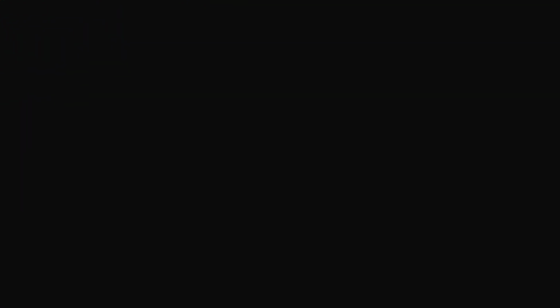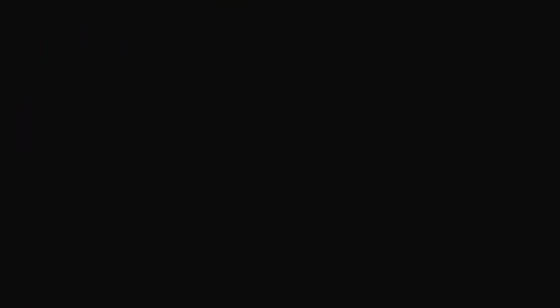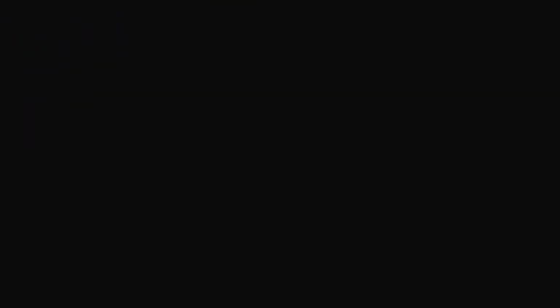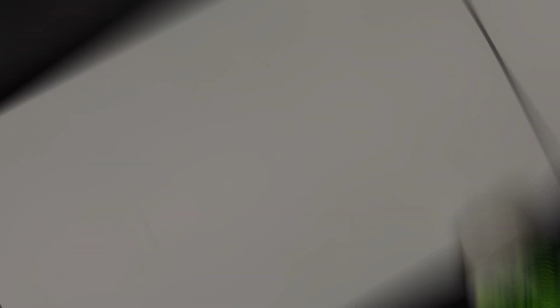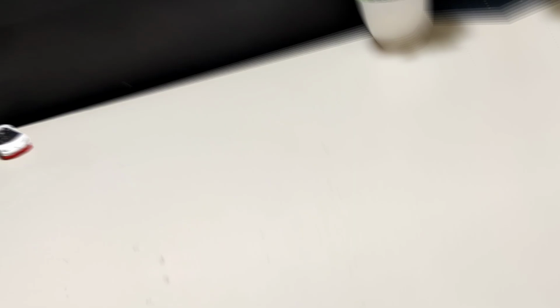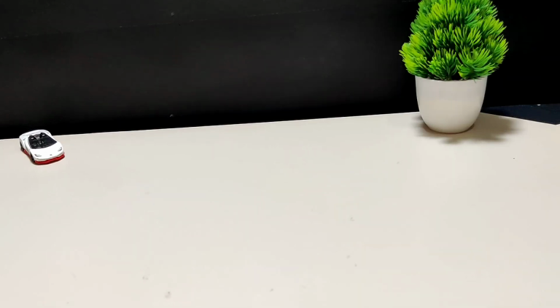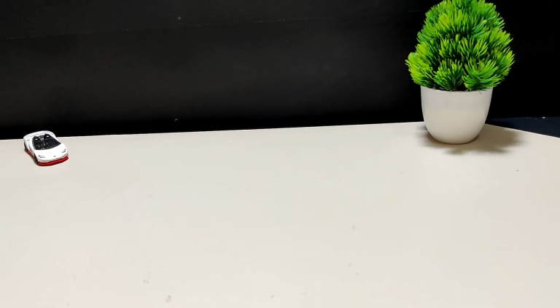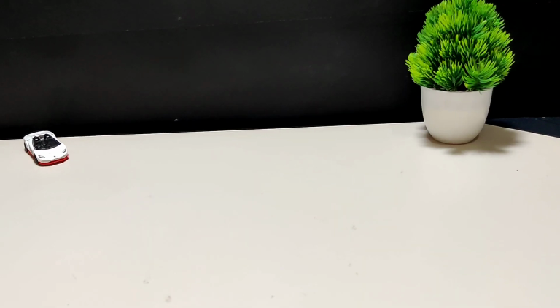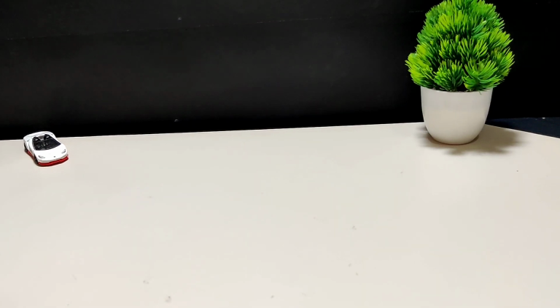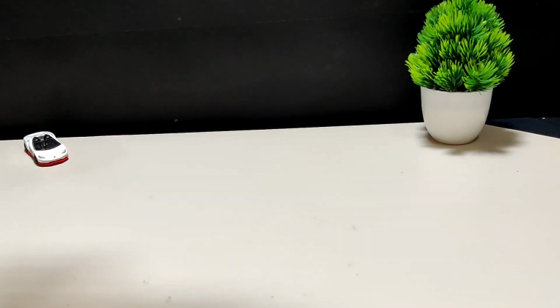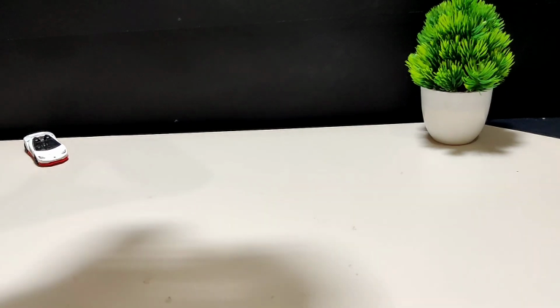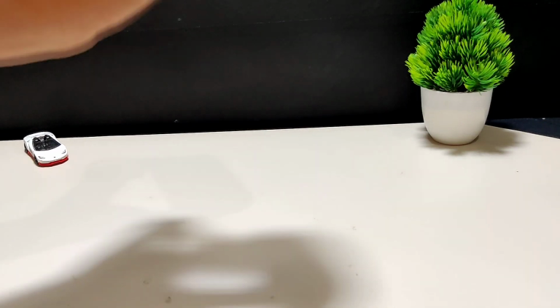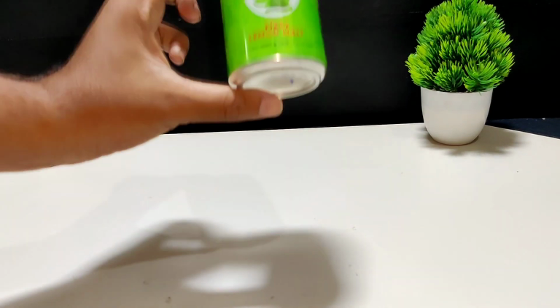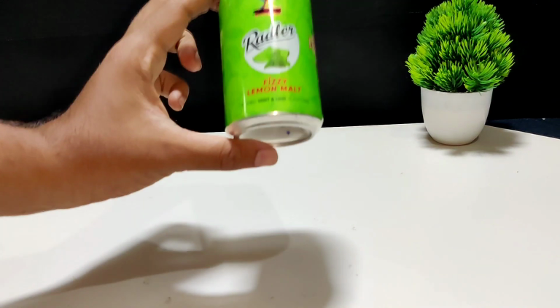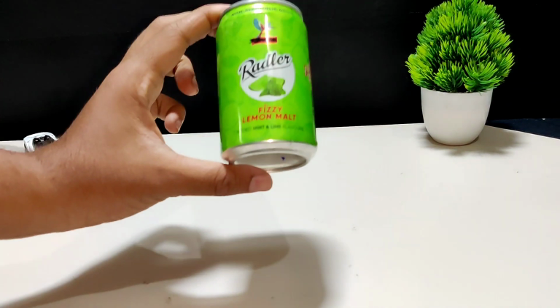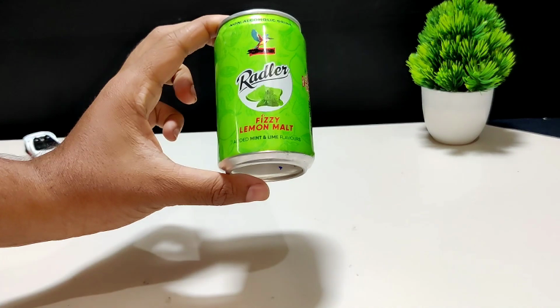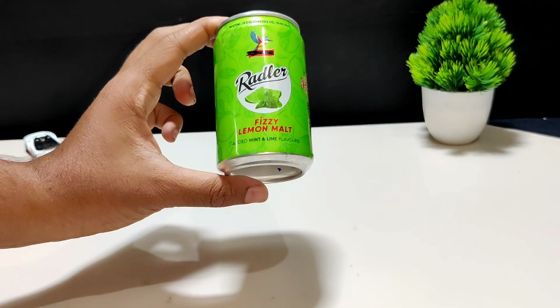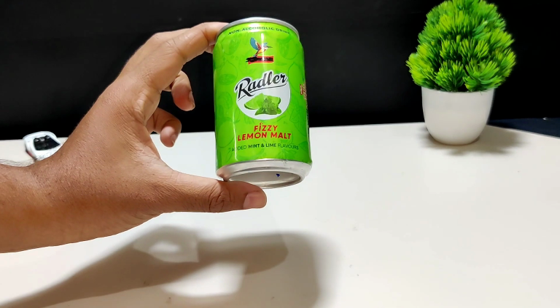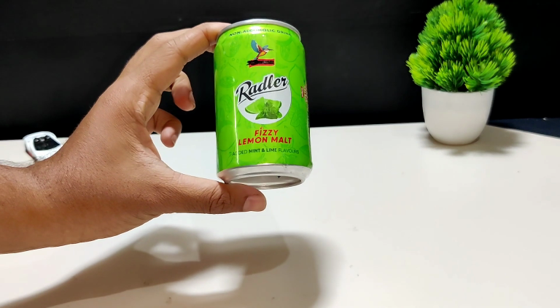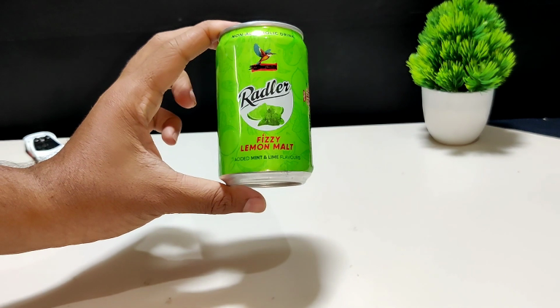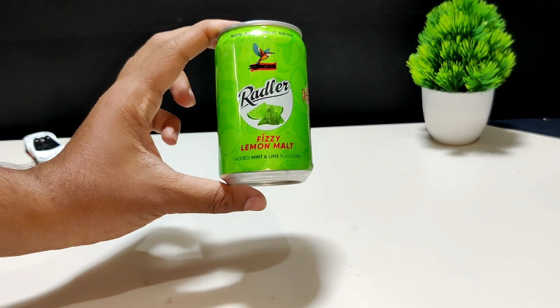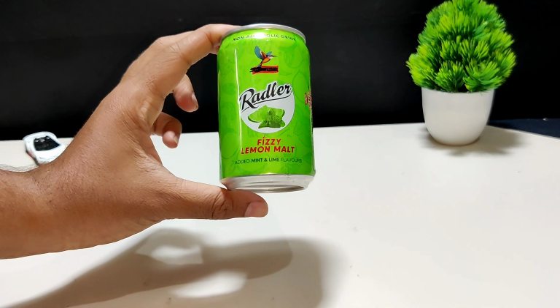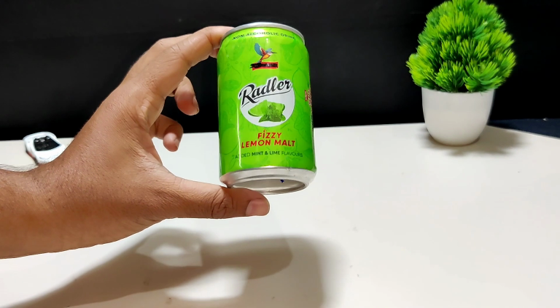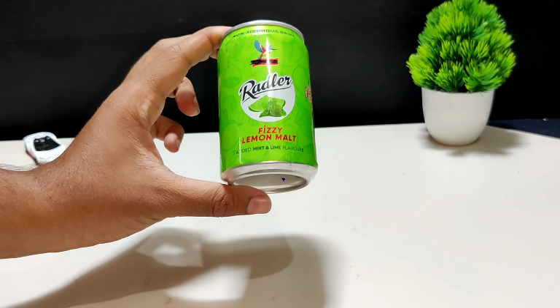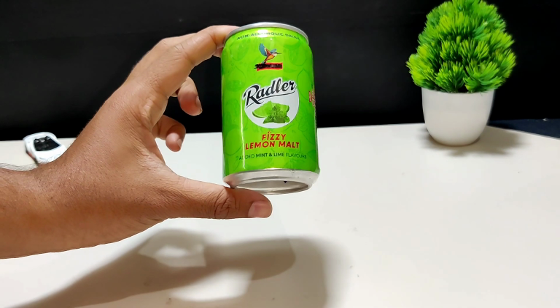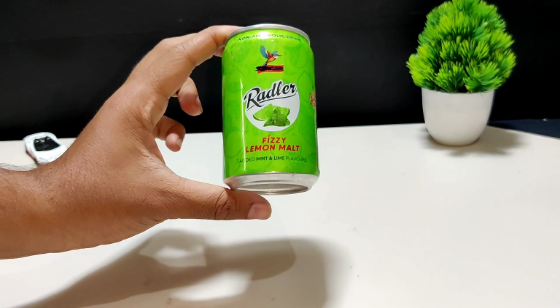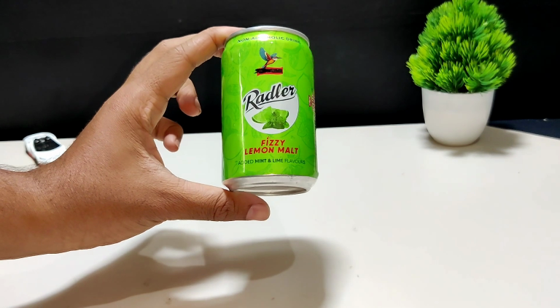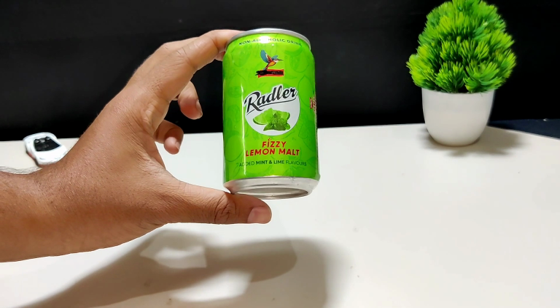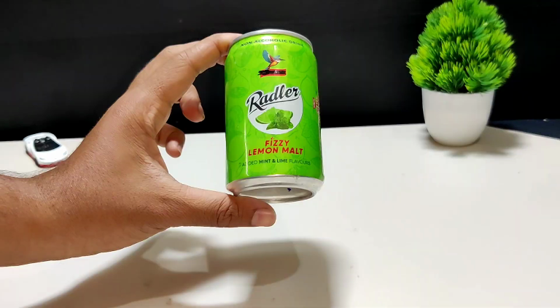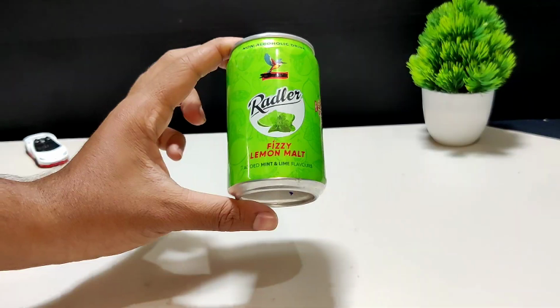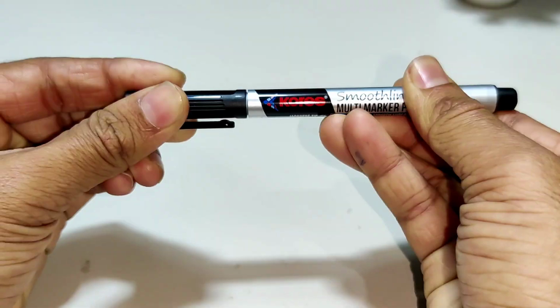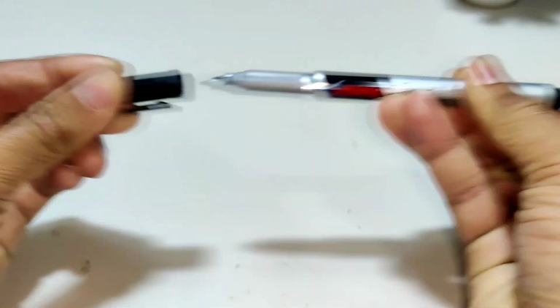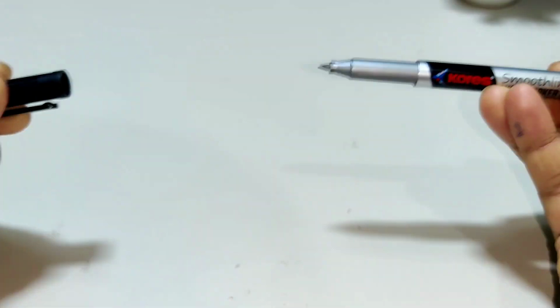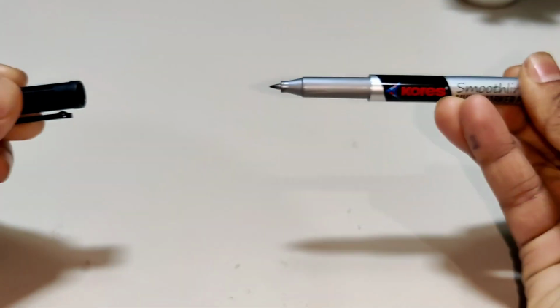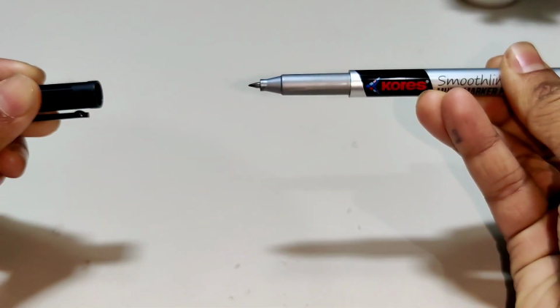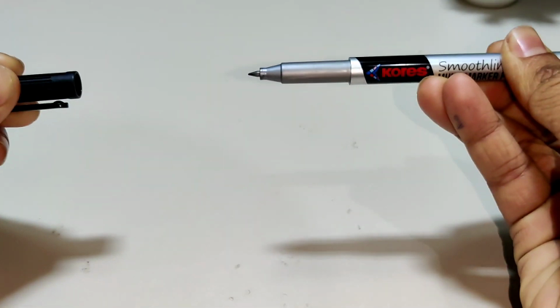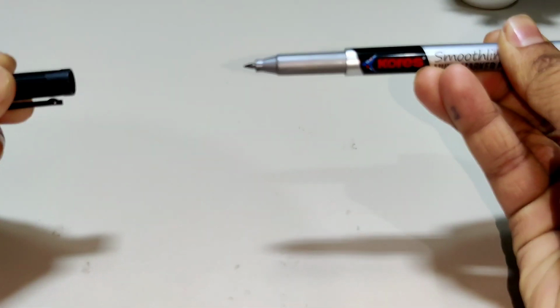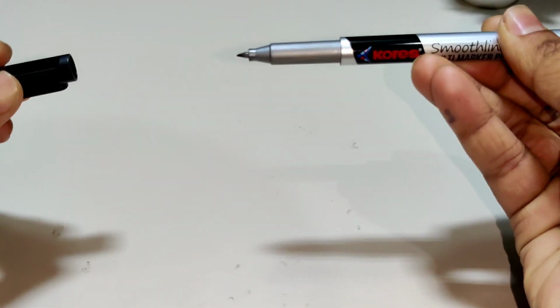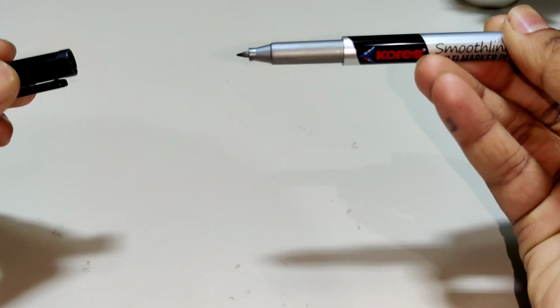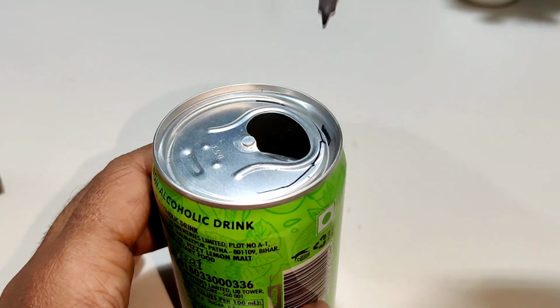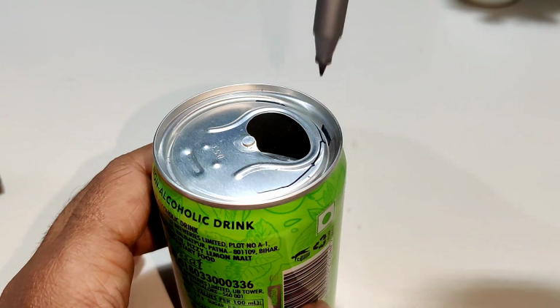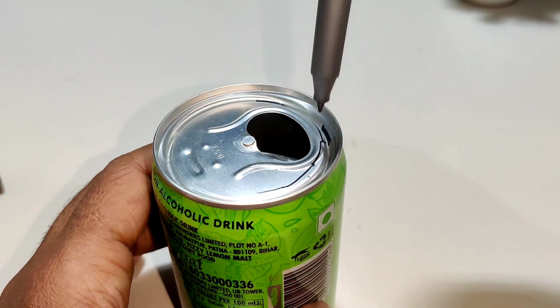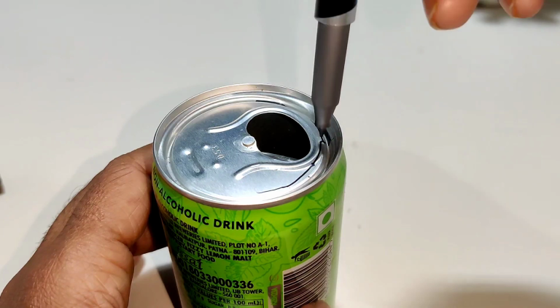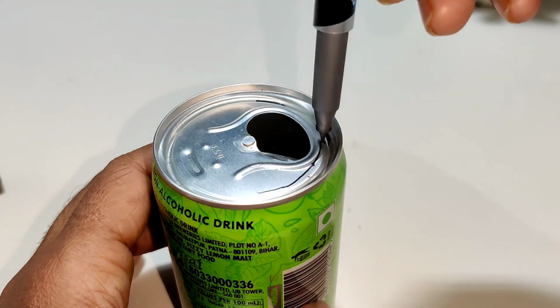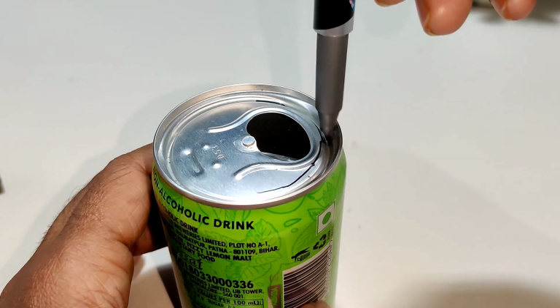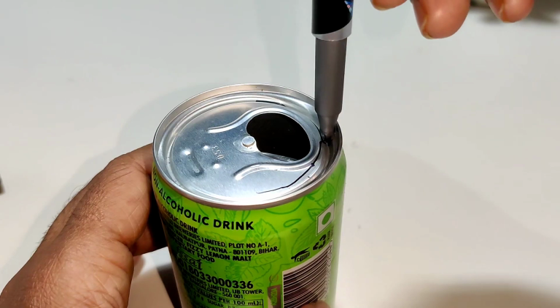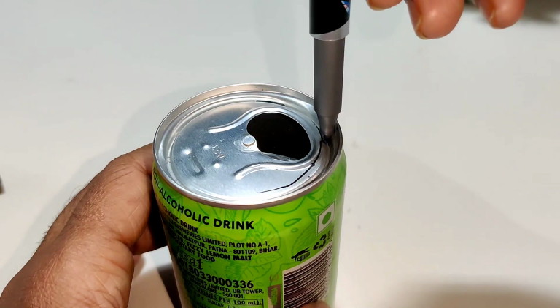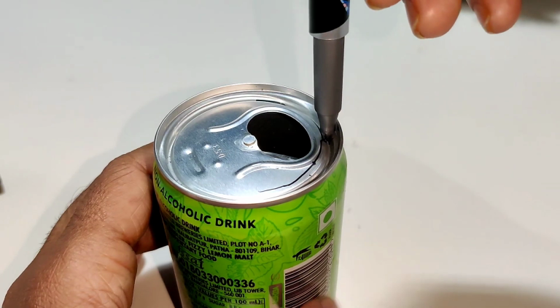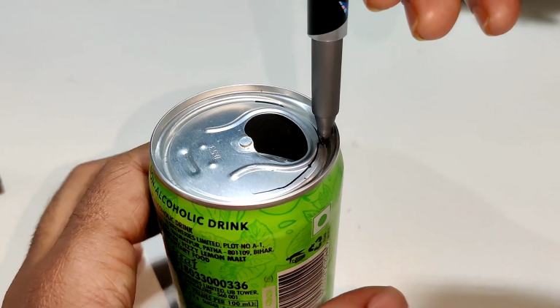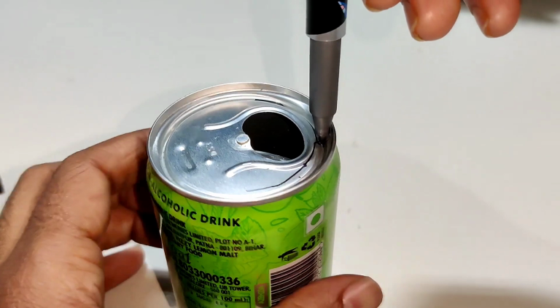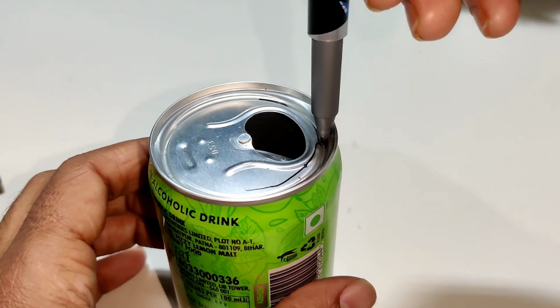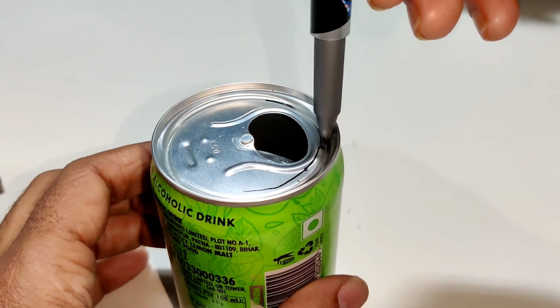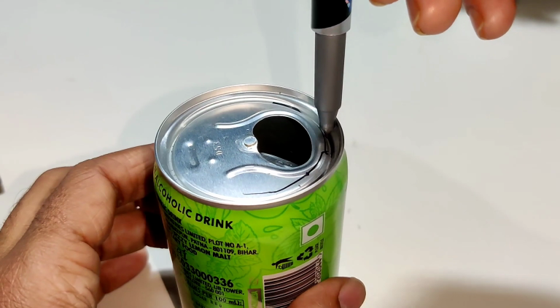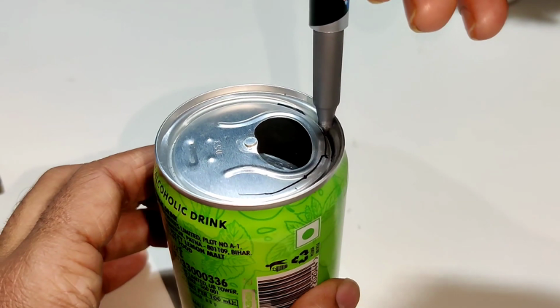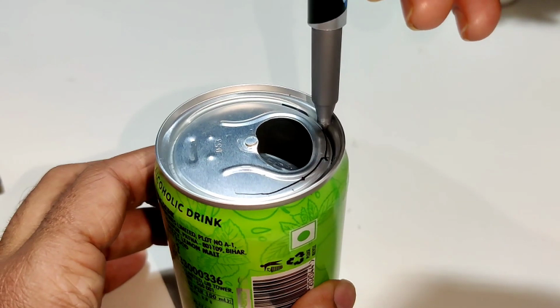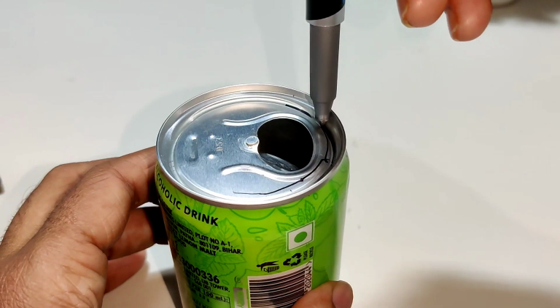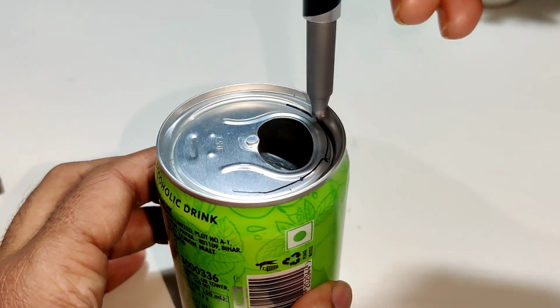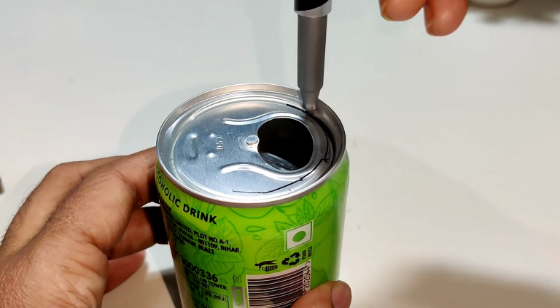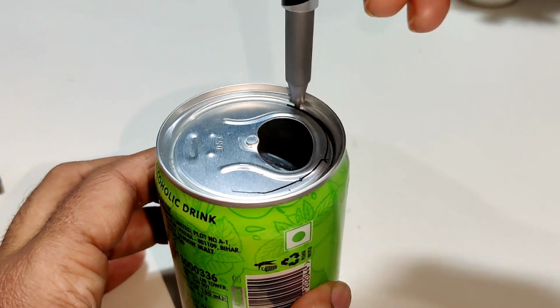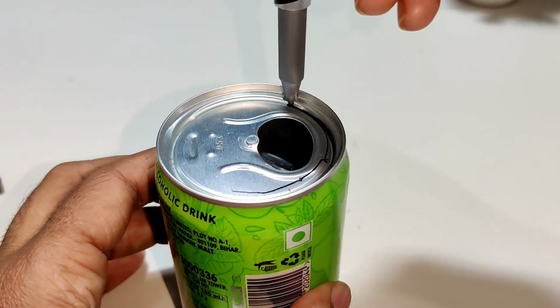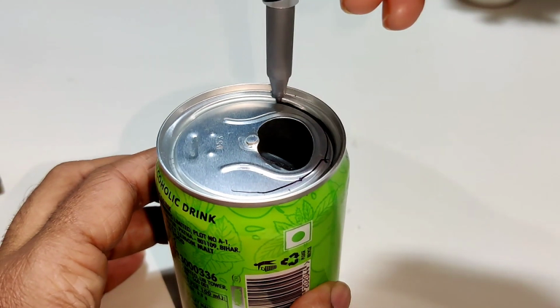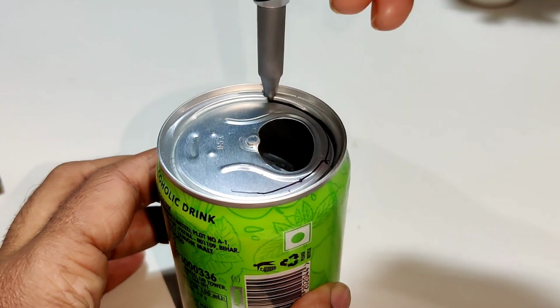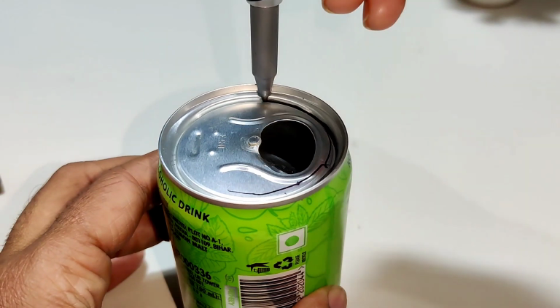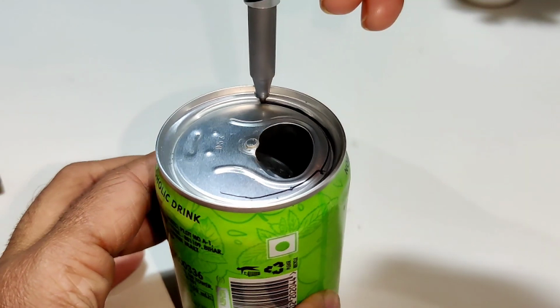In this video we are using a waste material — a can. The first step is we should cut the upper part of the can.